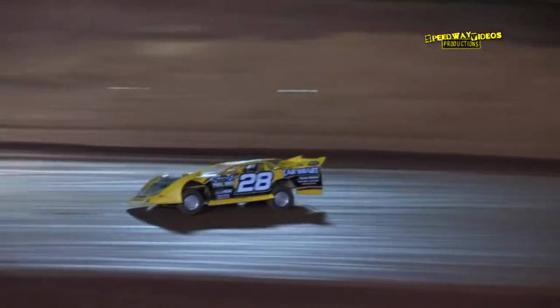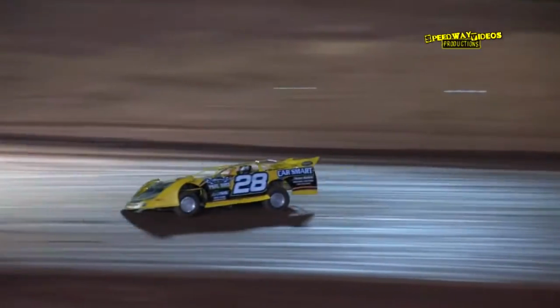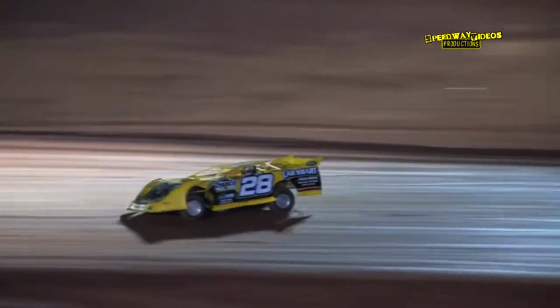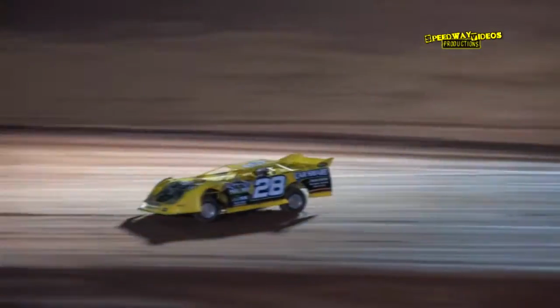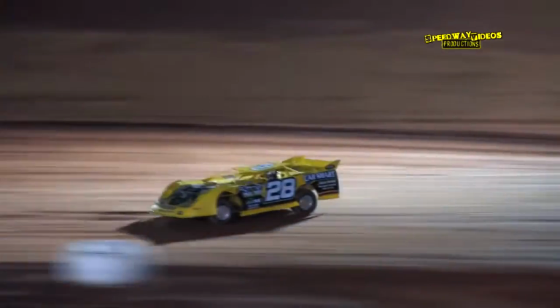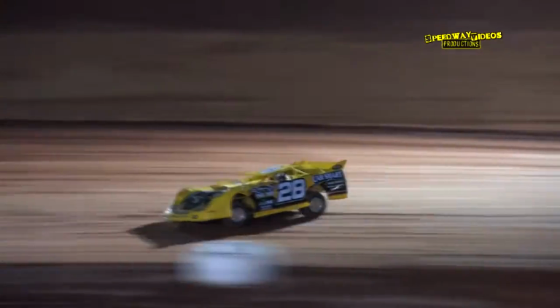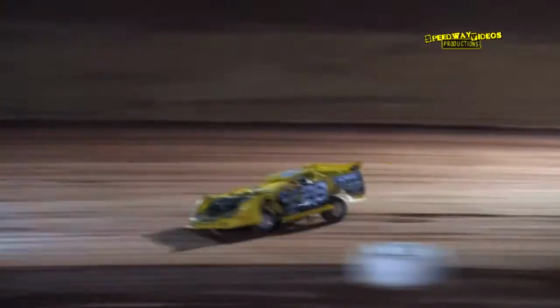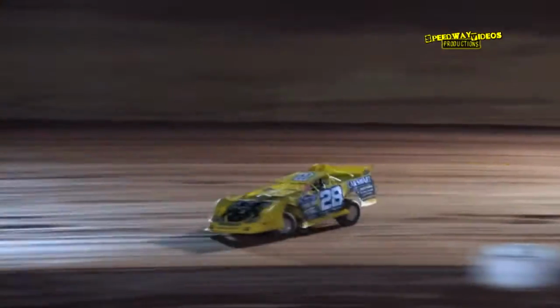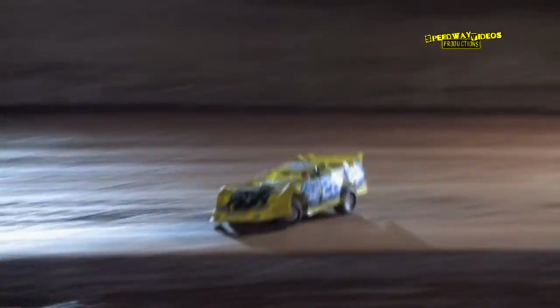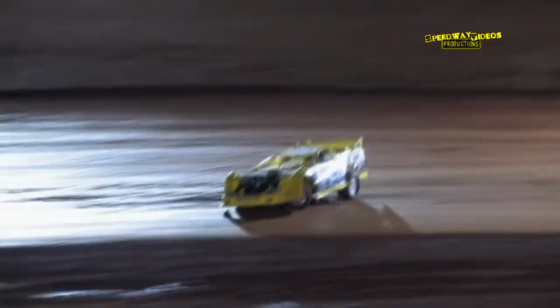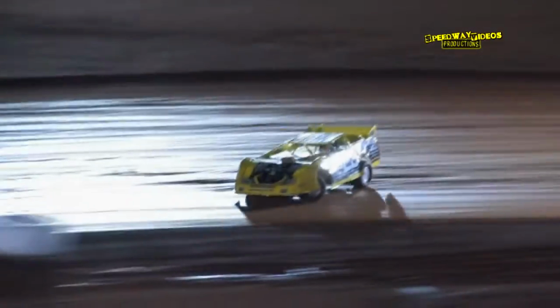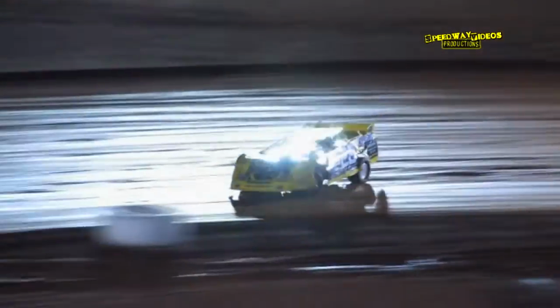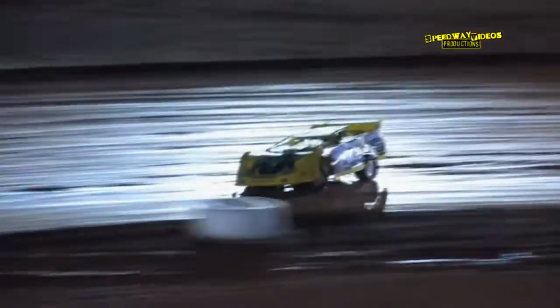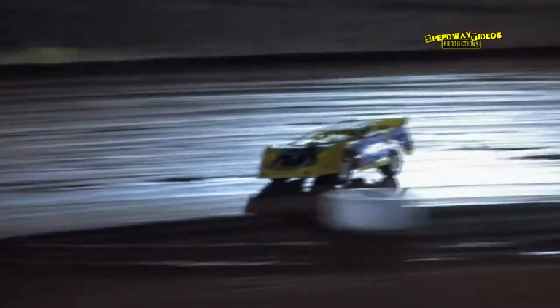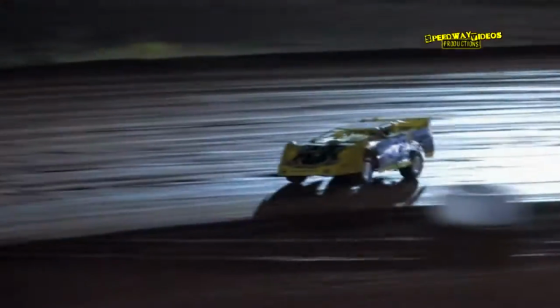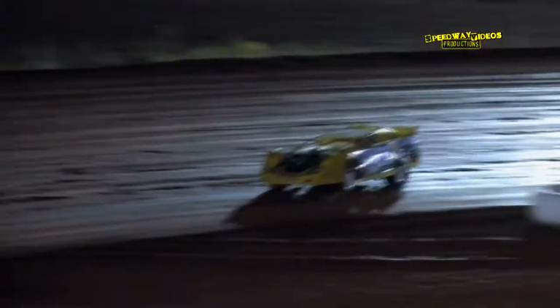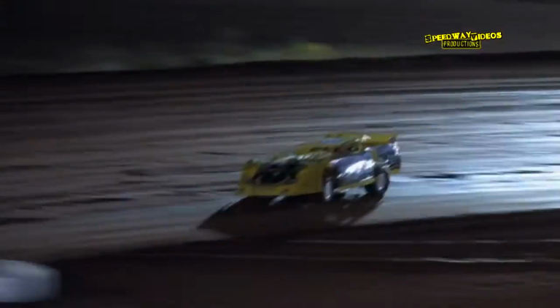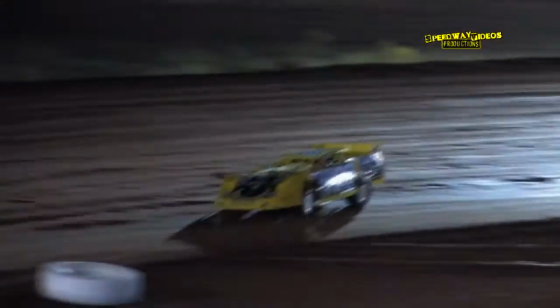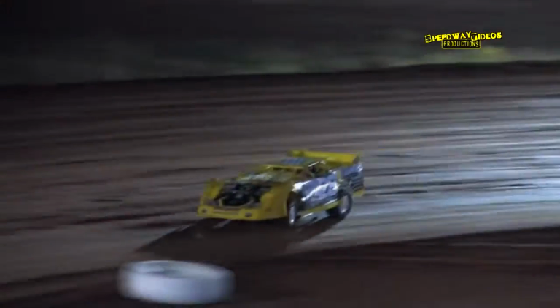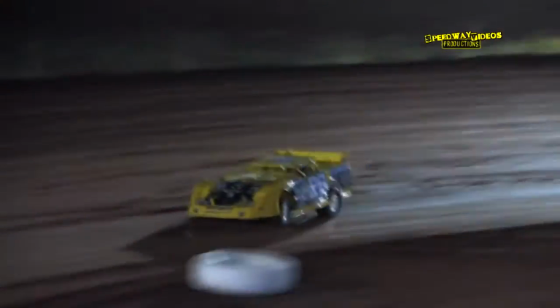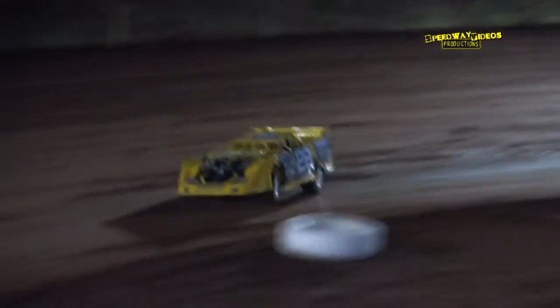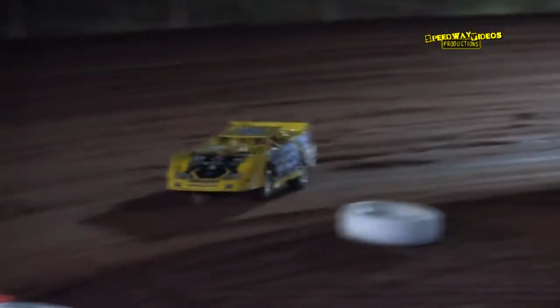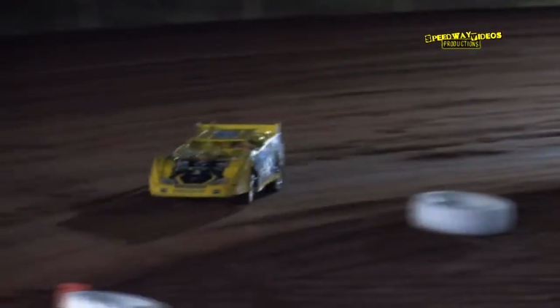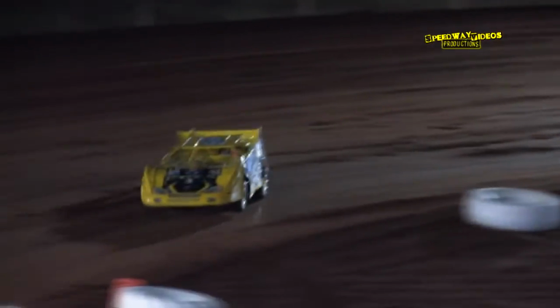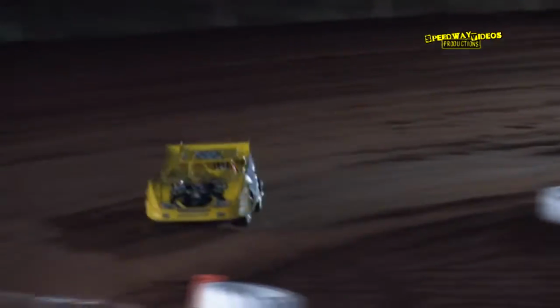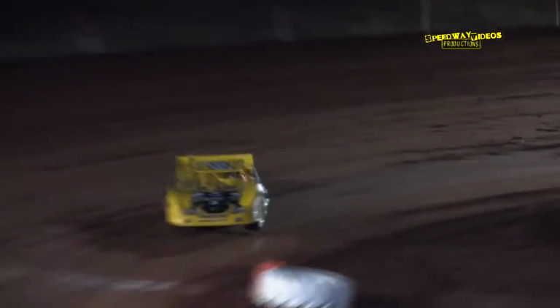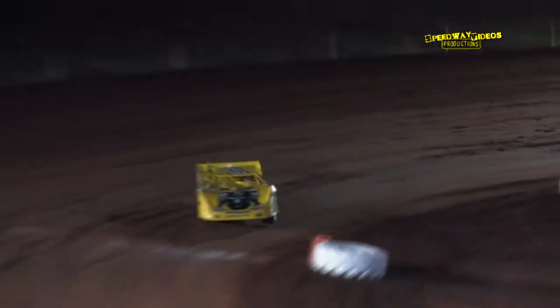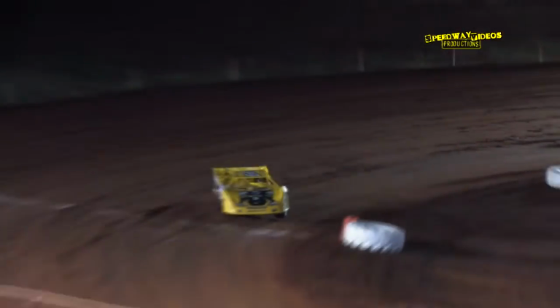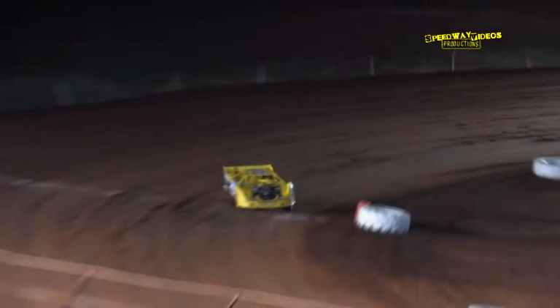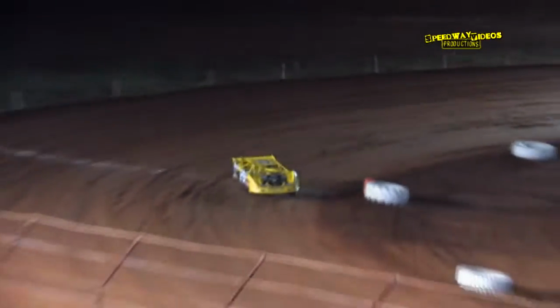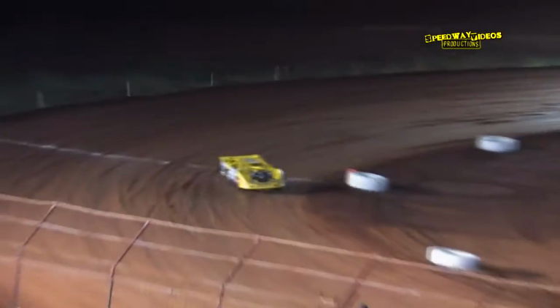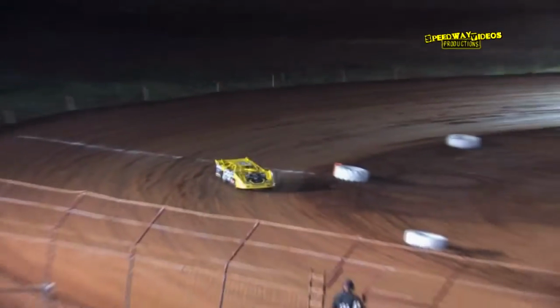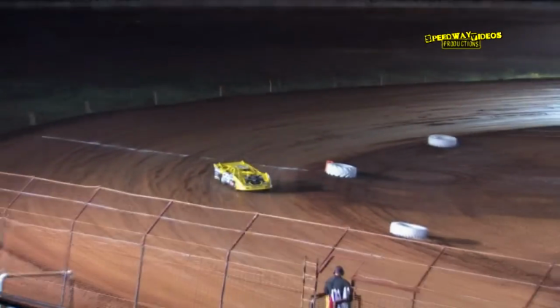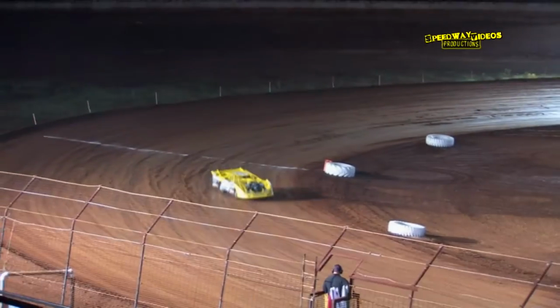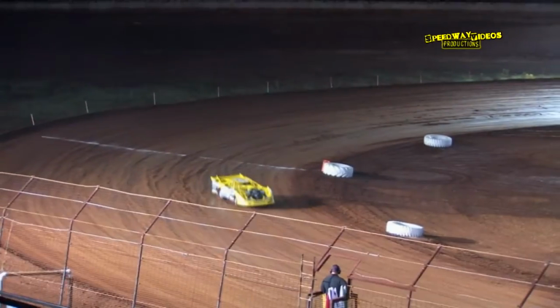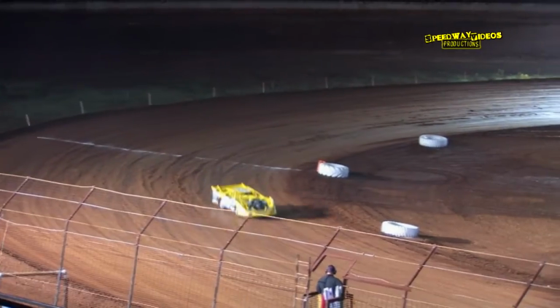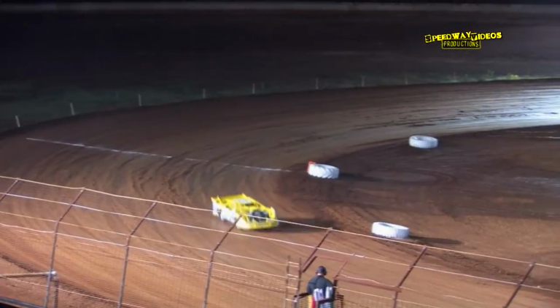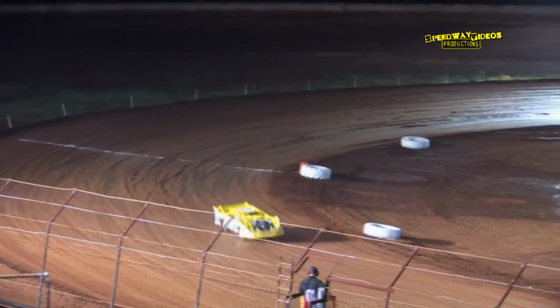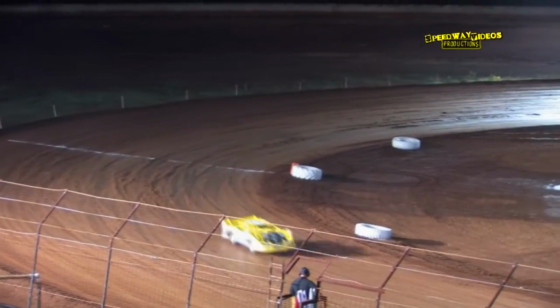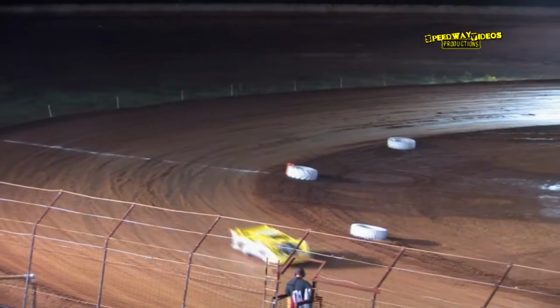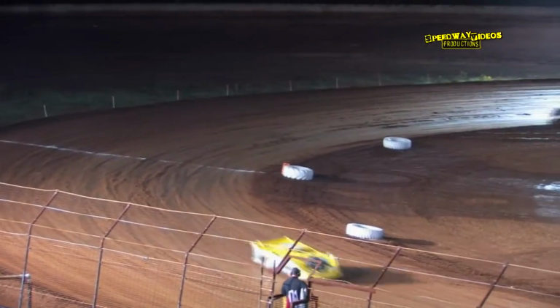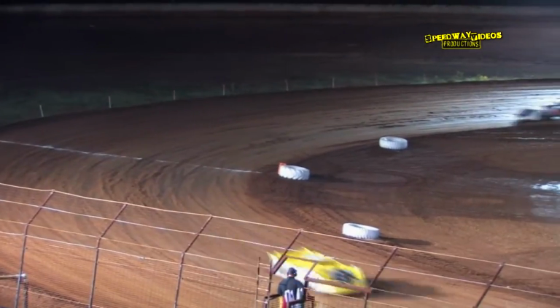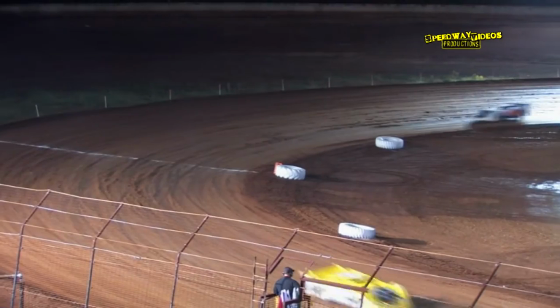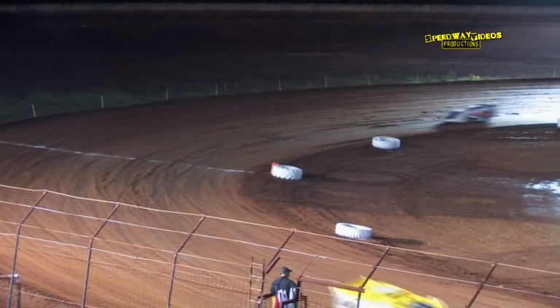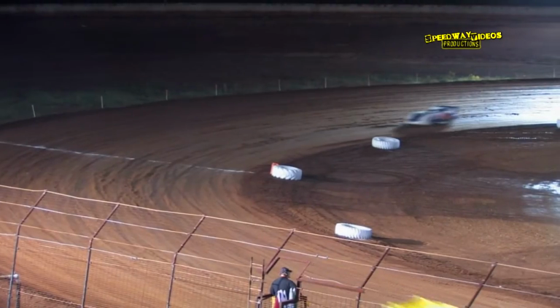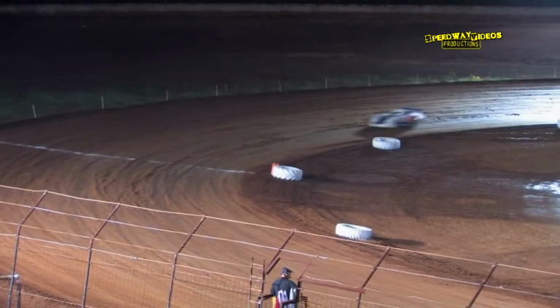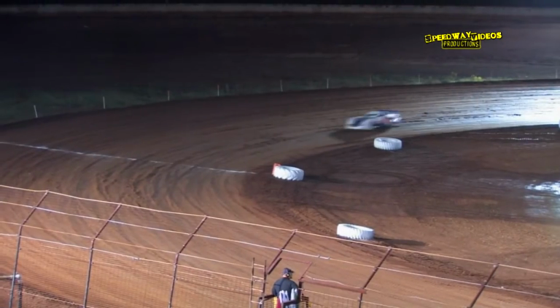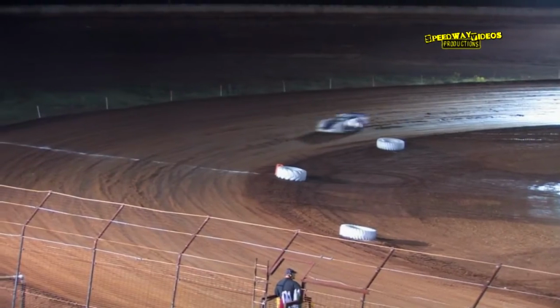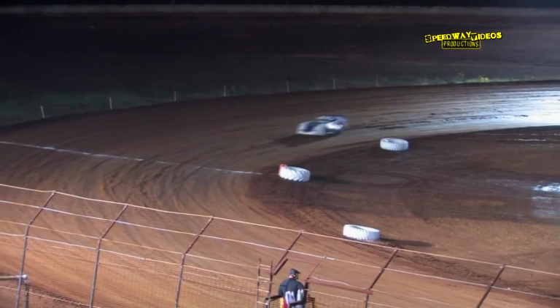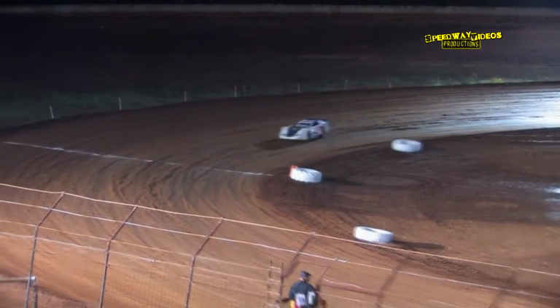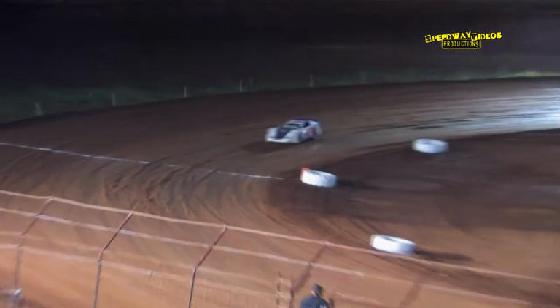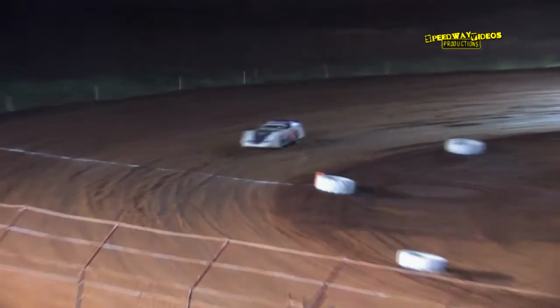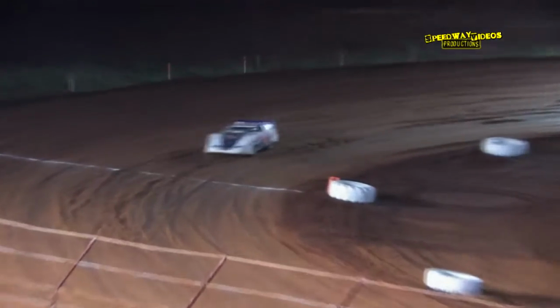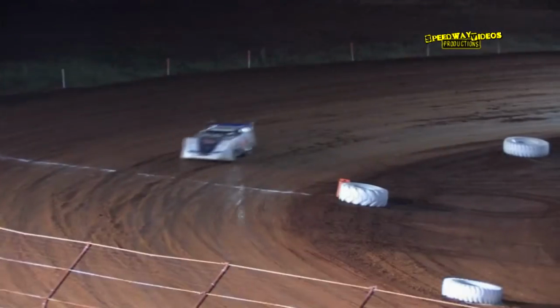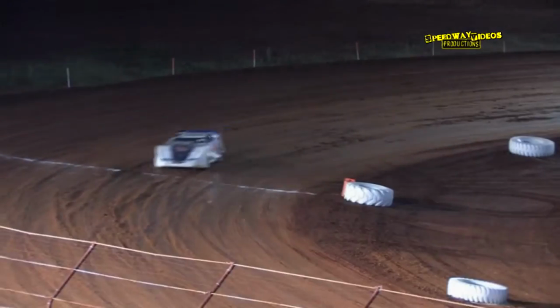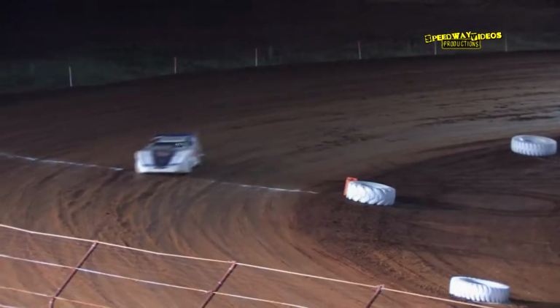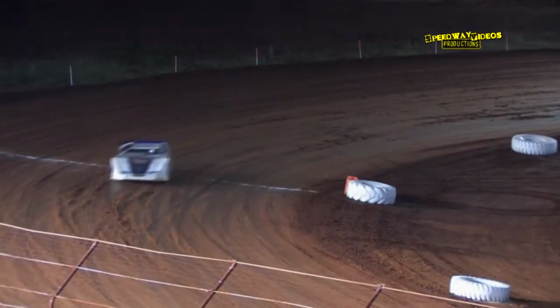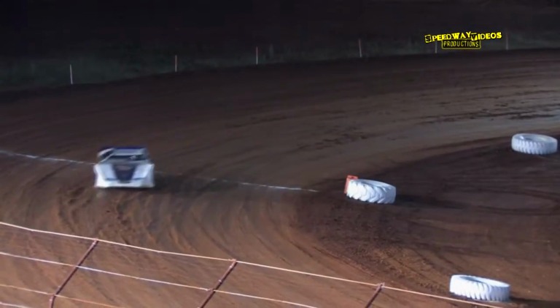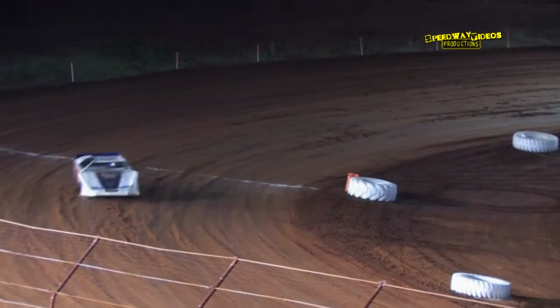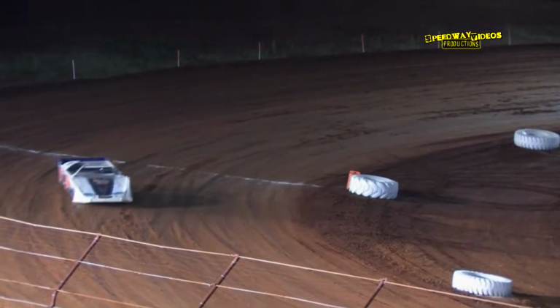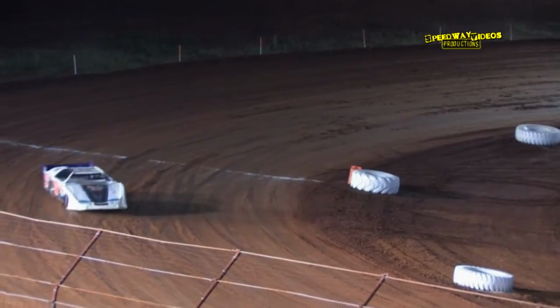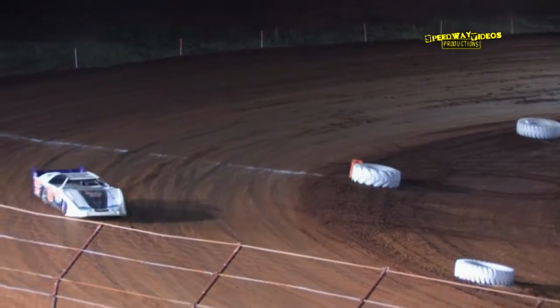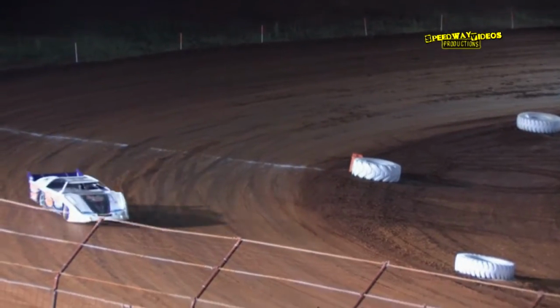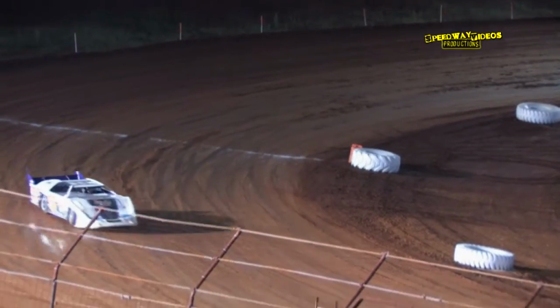Bobby Doss in the 28 well out in front, followed by Mike Freeman in the 5, David Macklin in the 69, and Corey Summers in the 18.